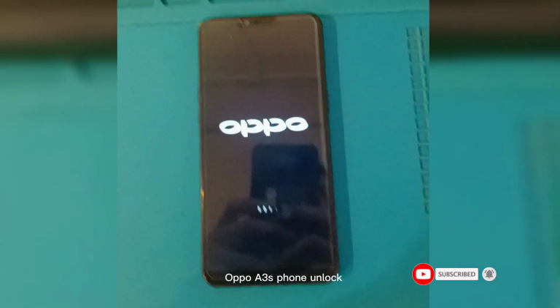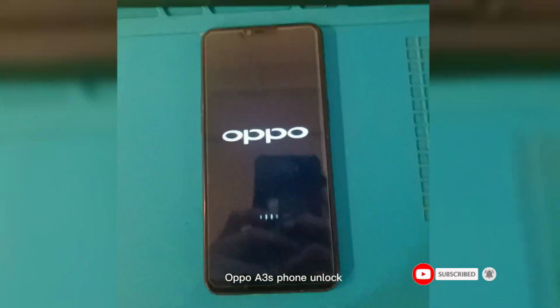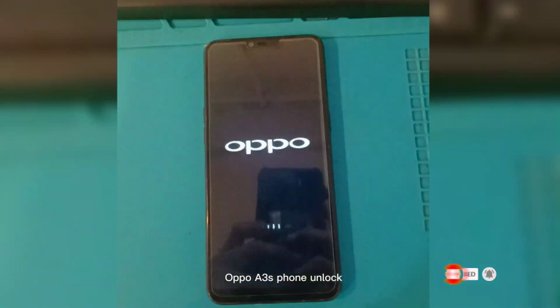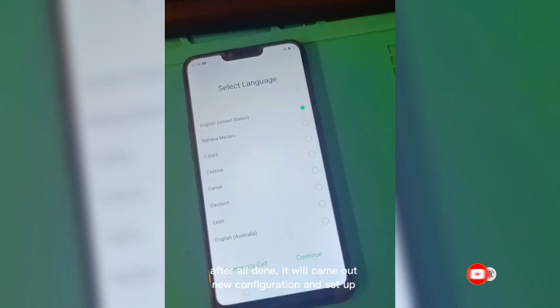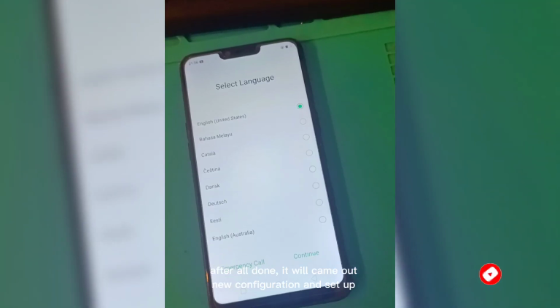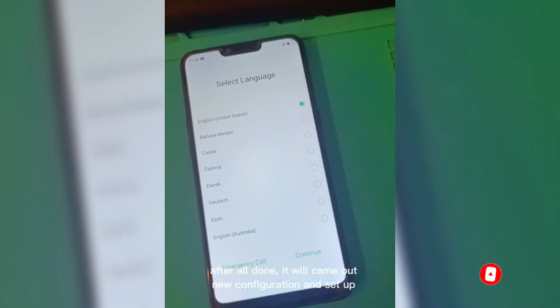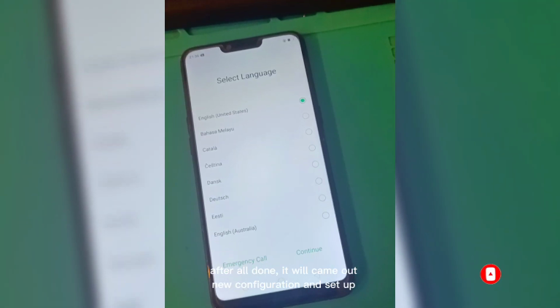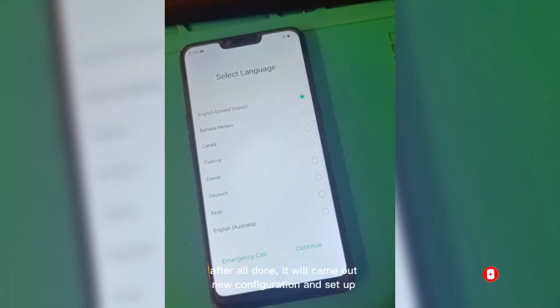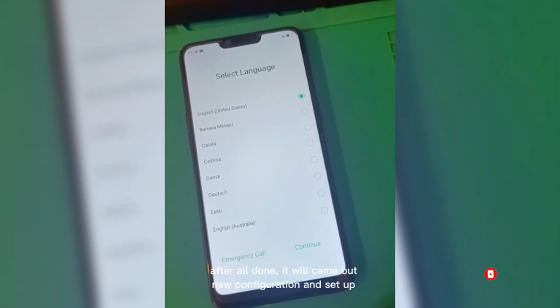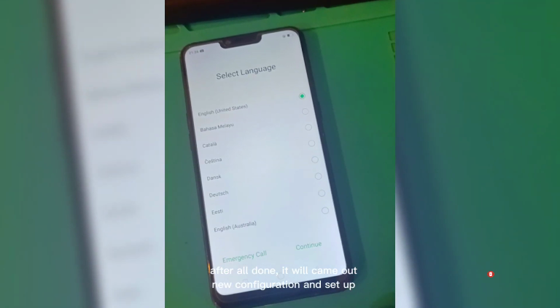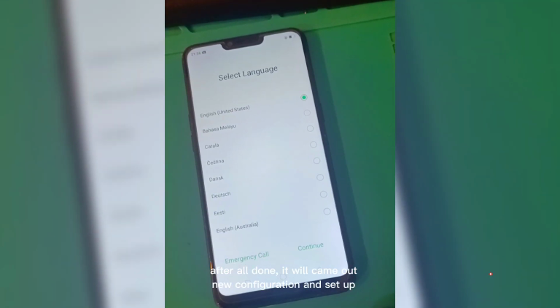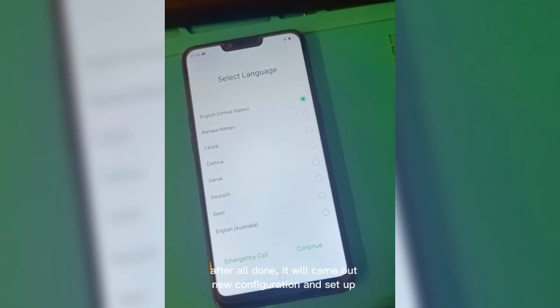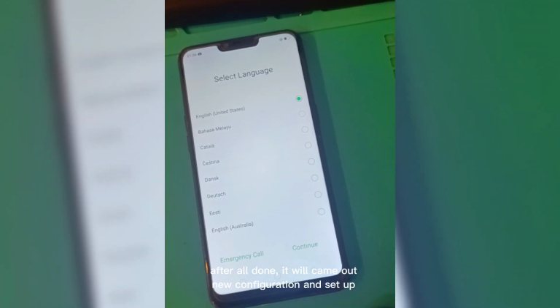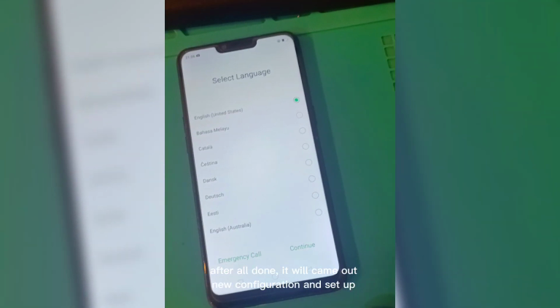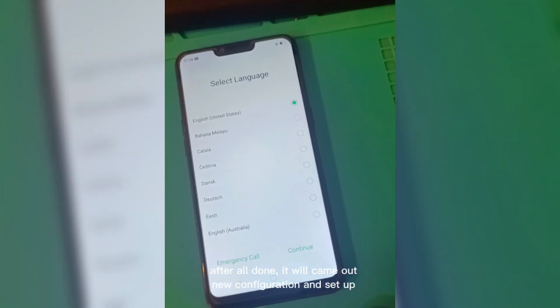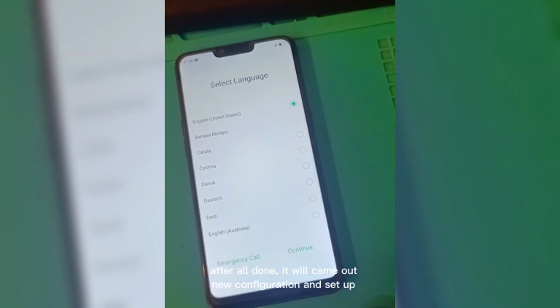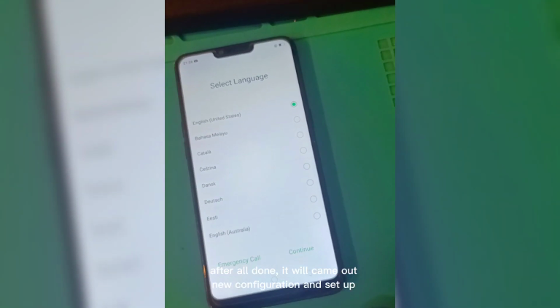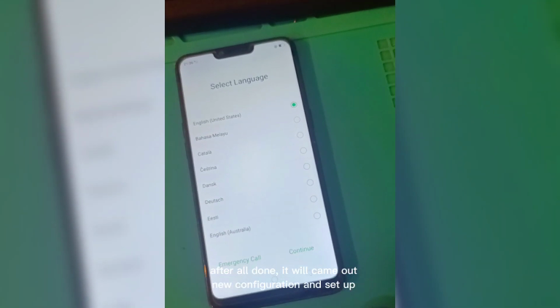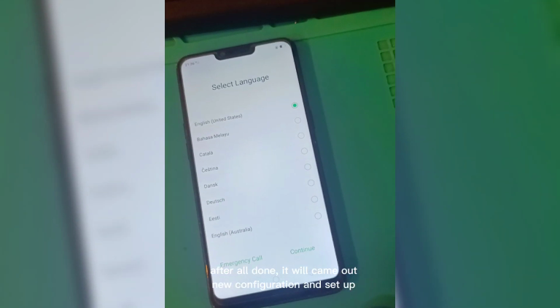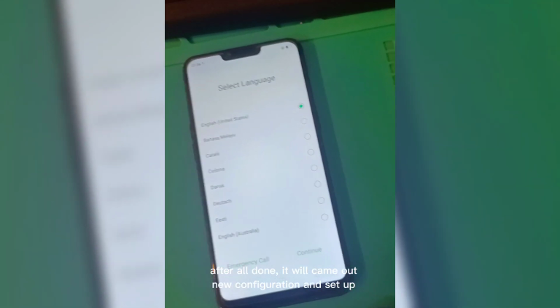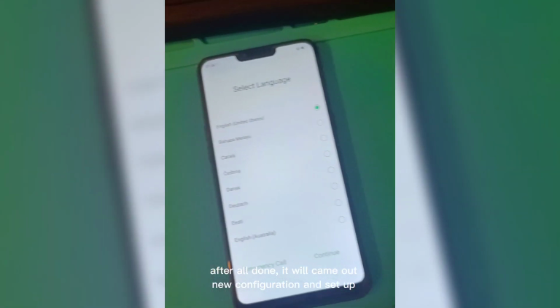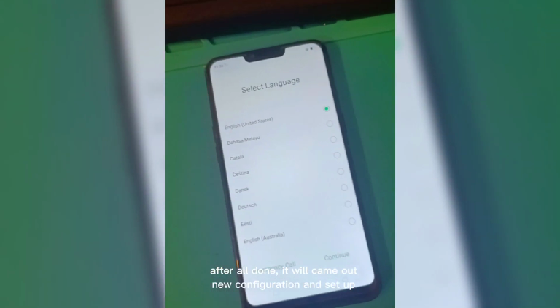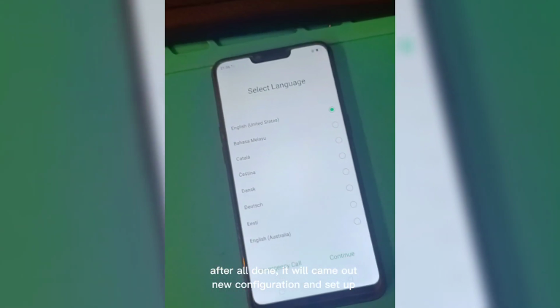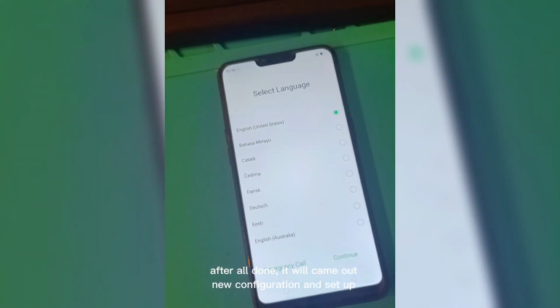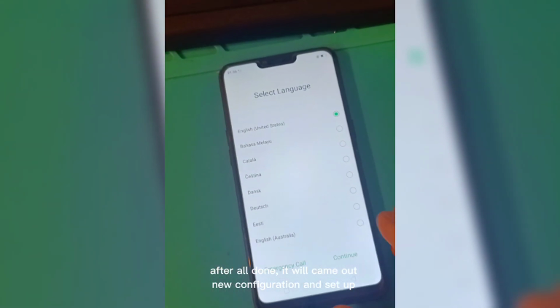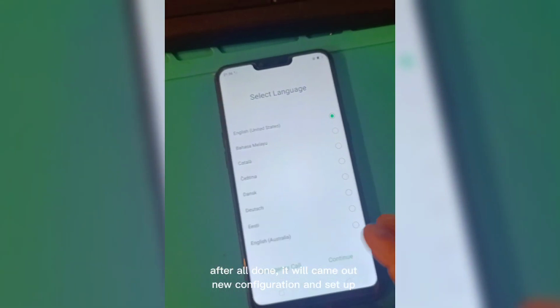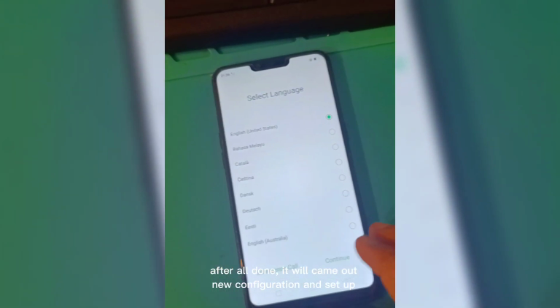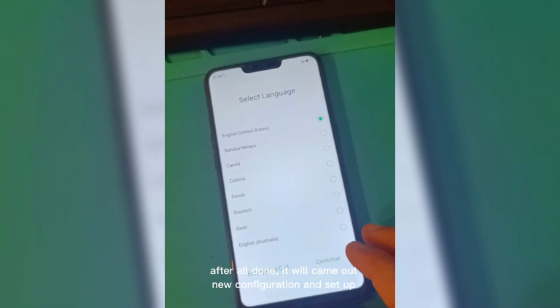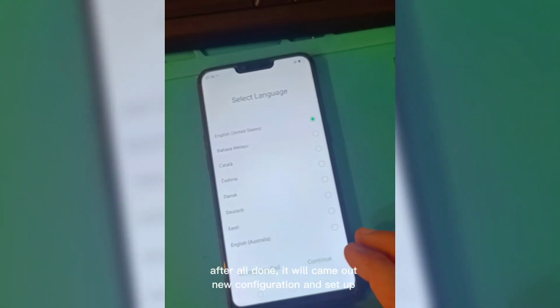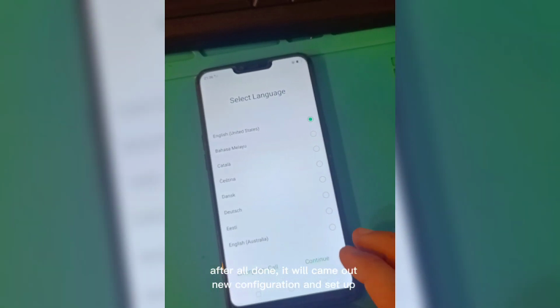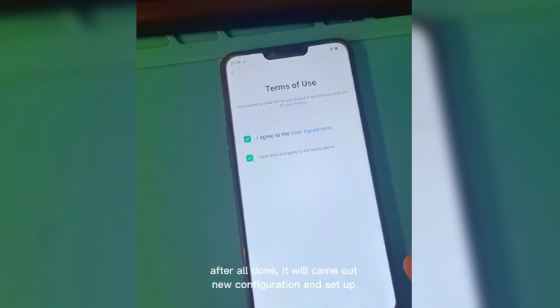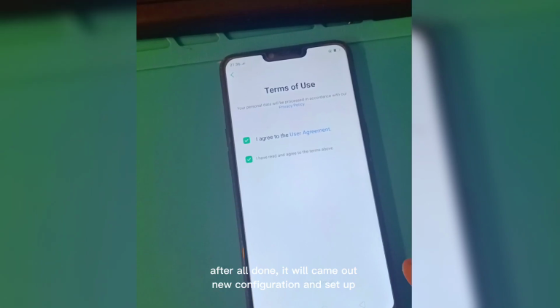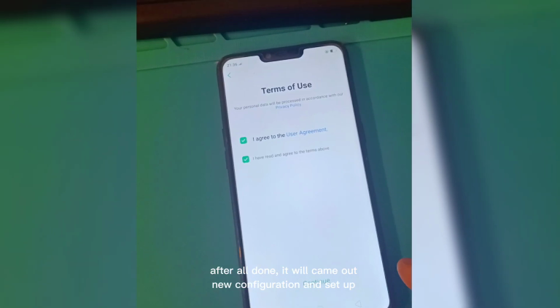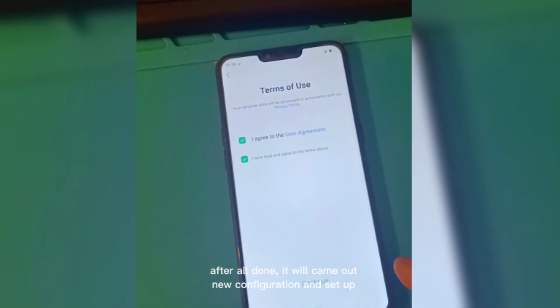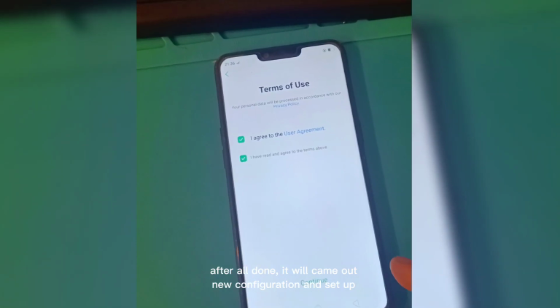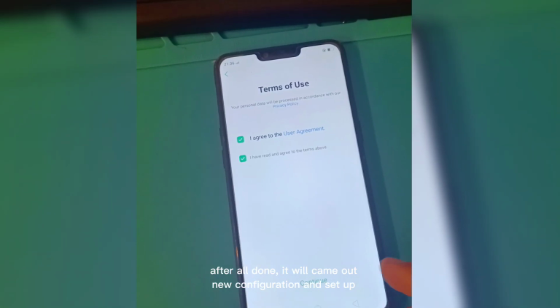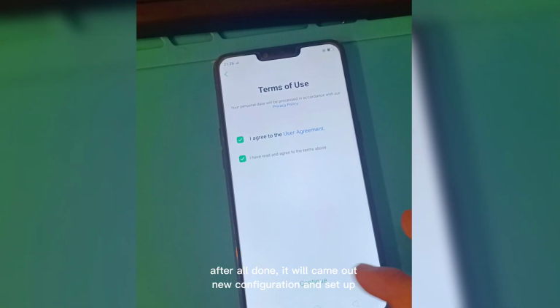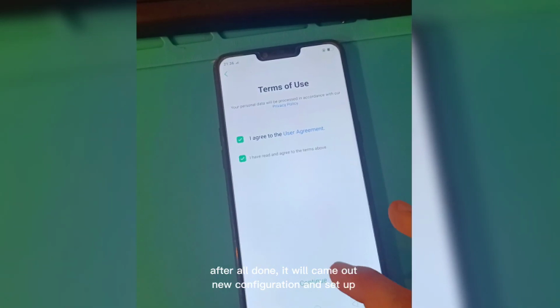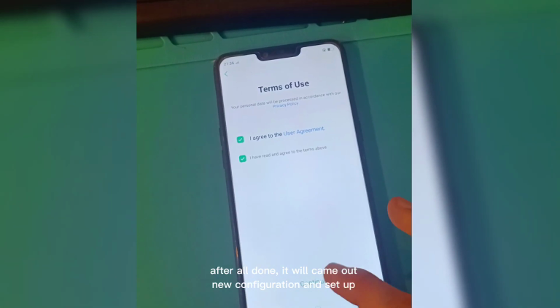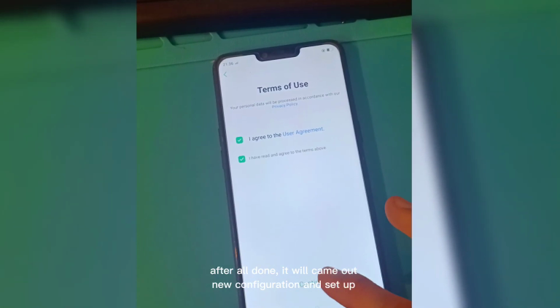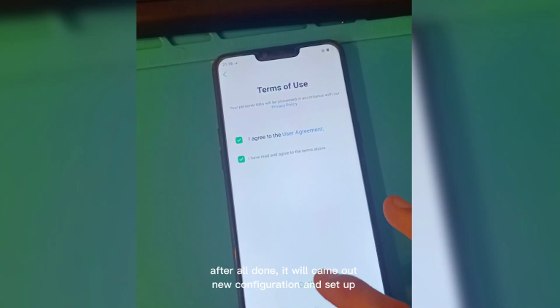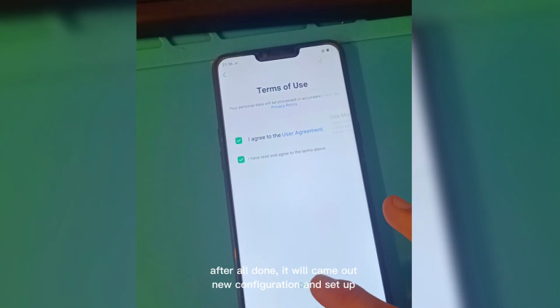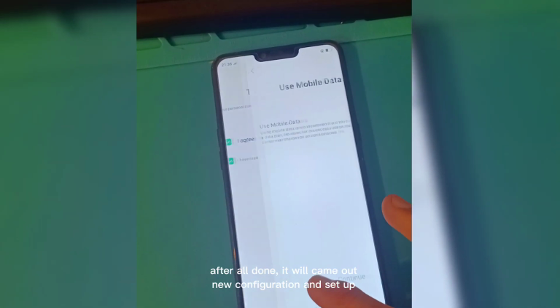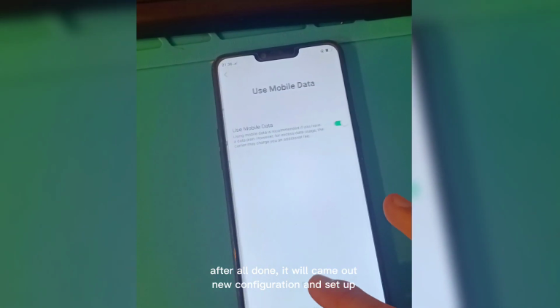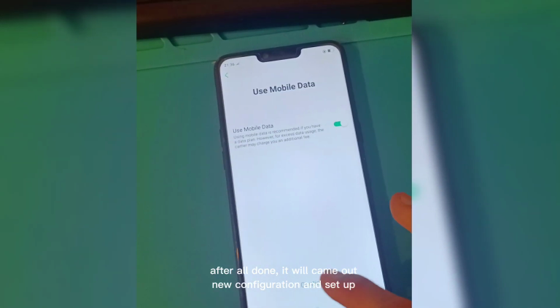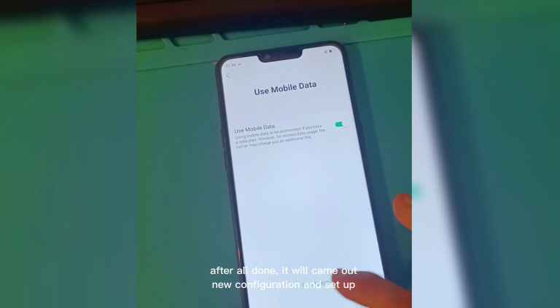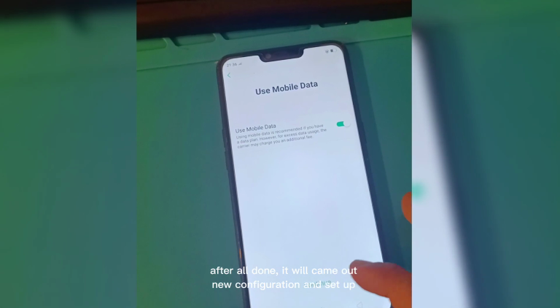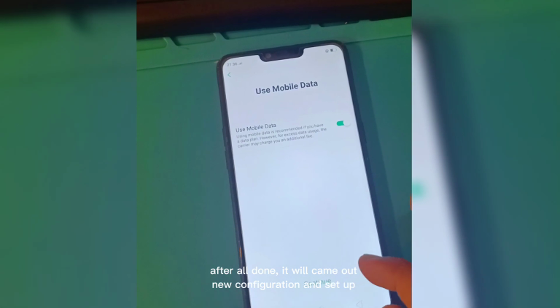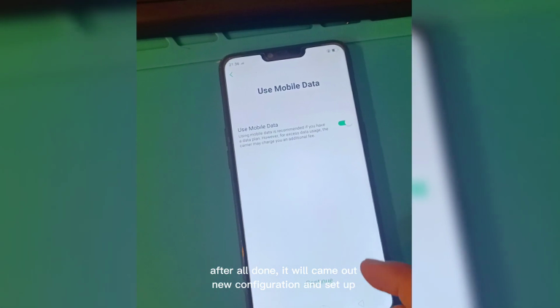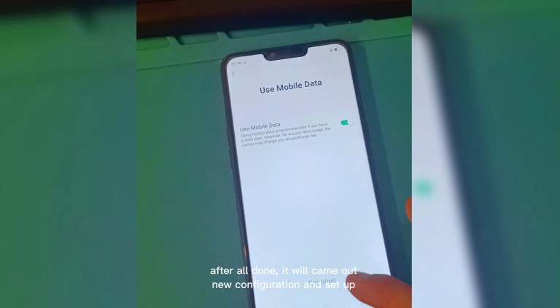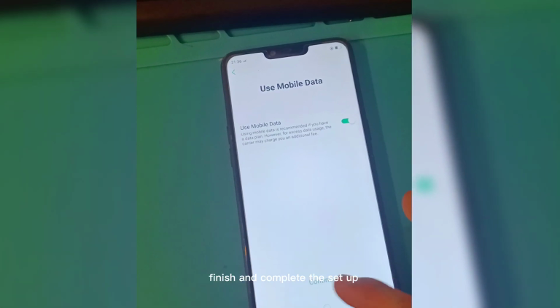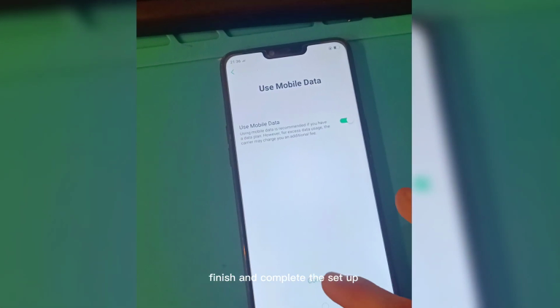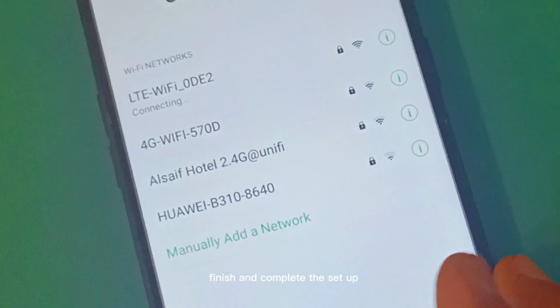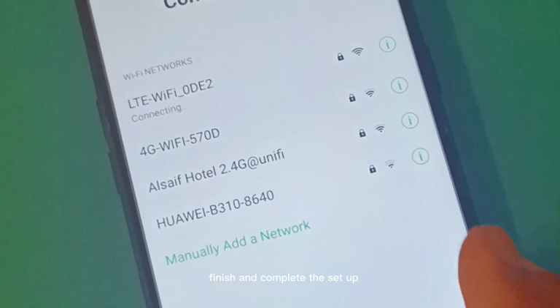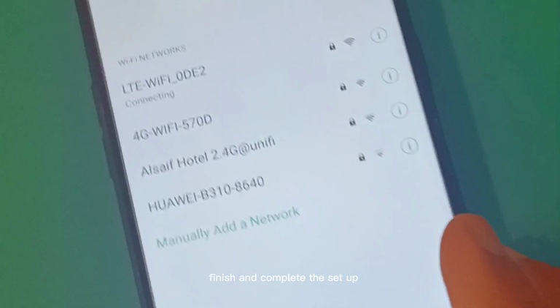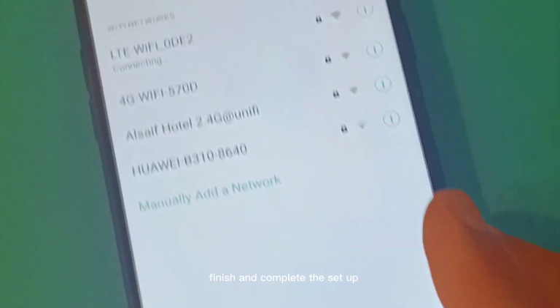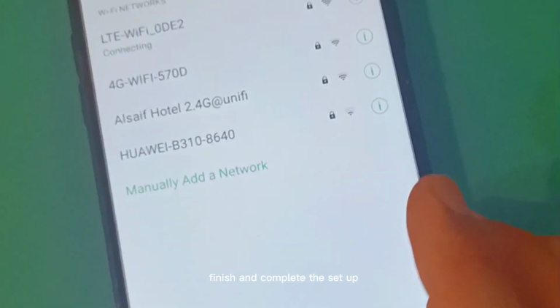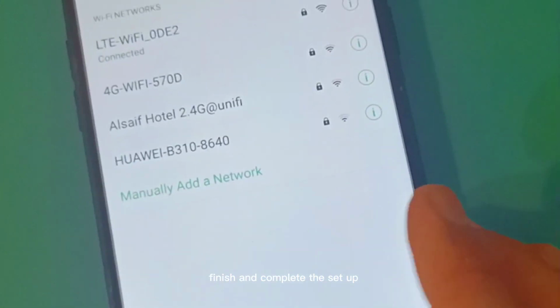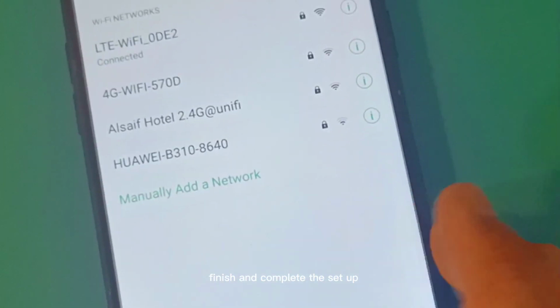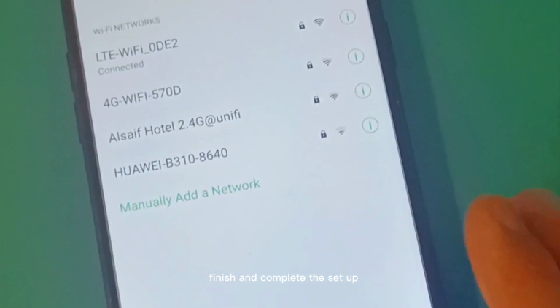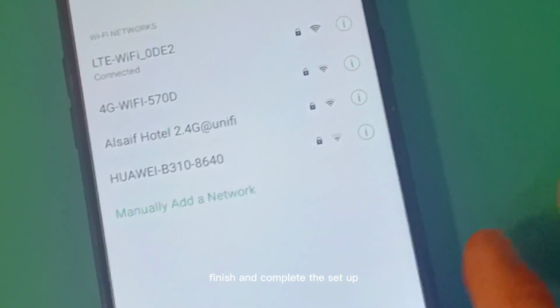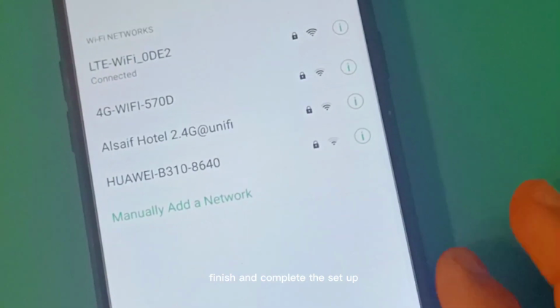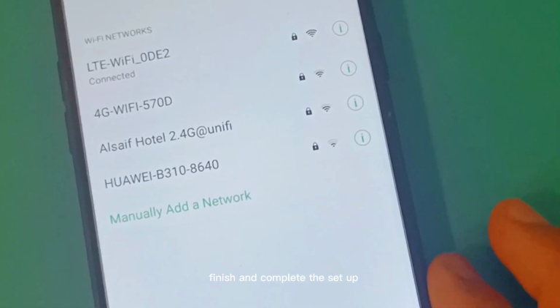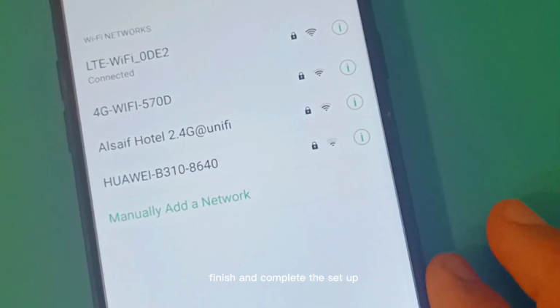After all is done, it will bring up a new configuration and setup. Finish and complete the setup.